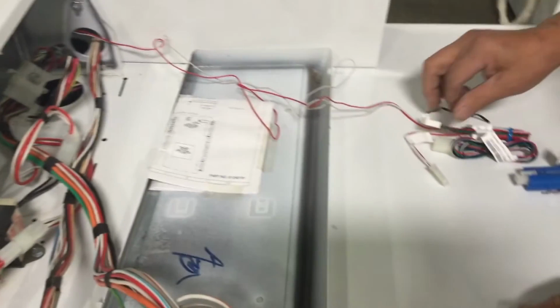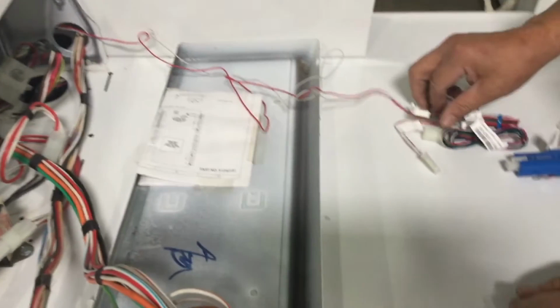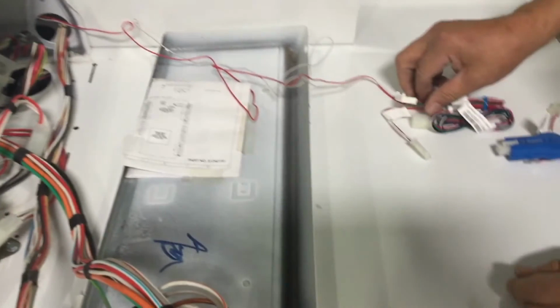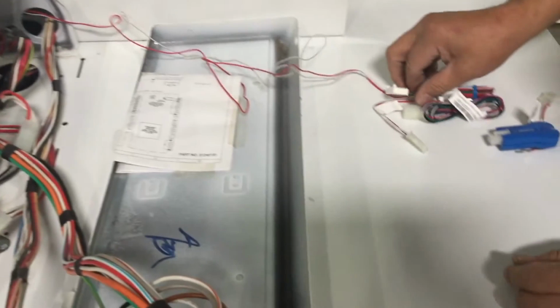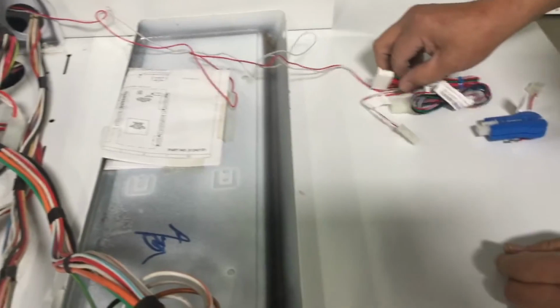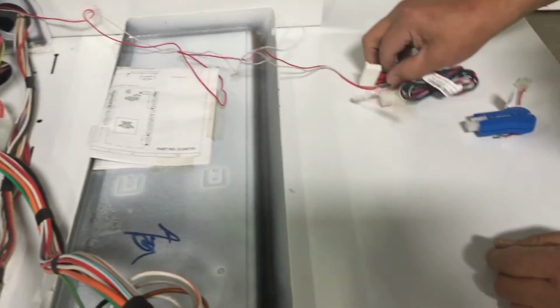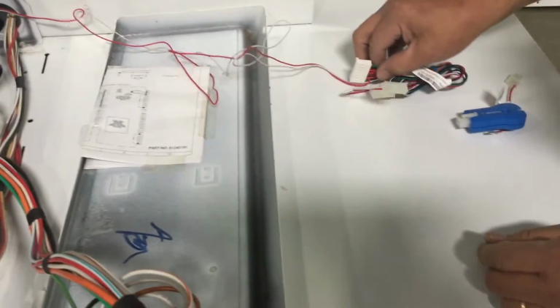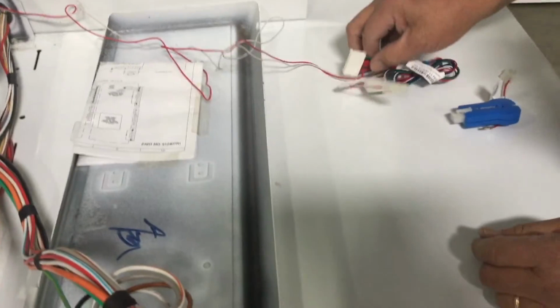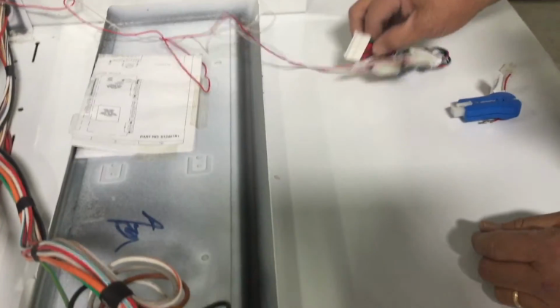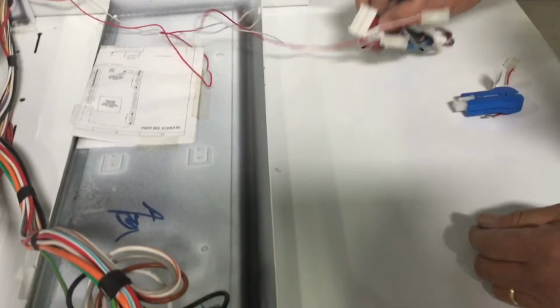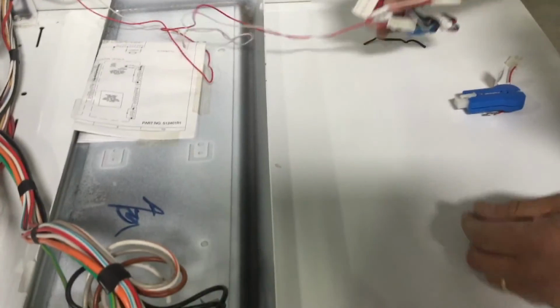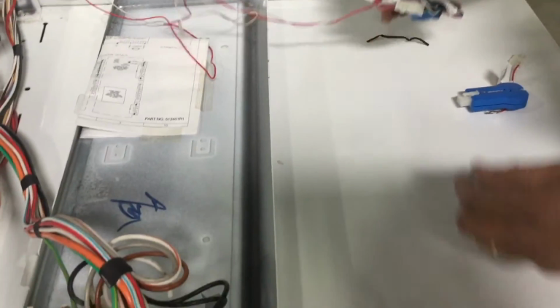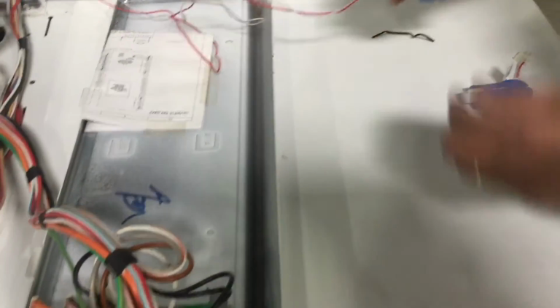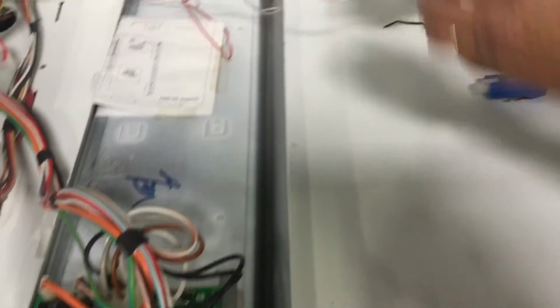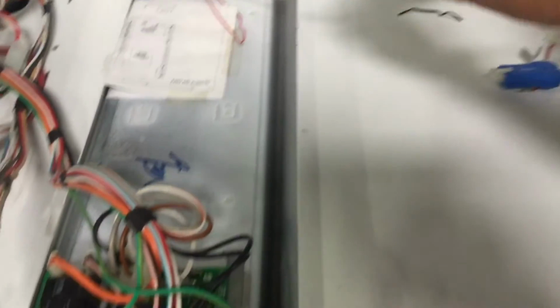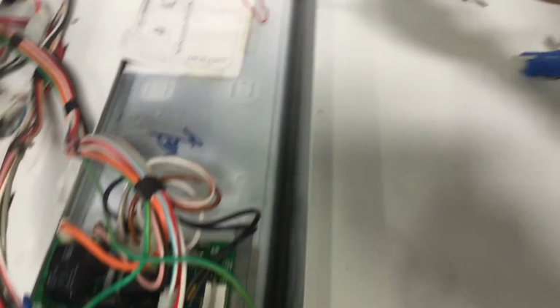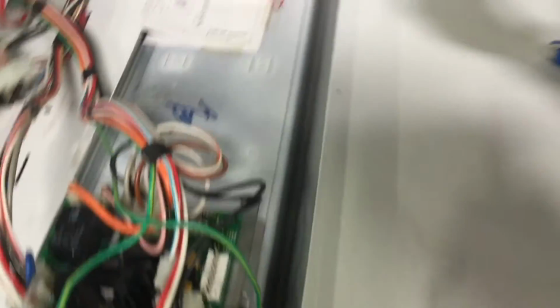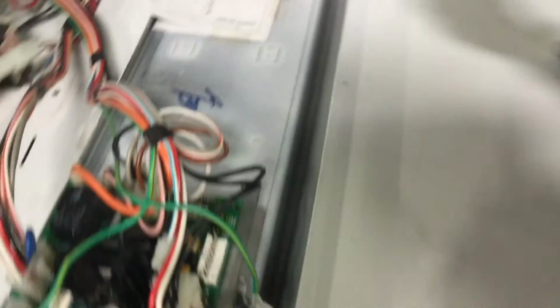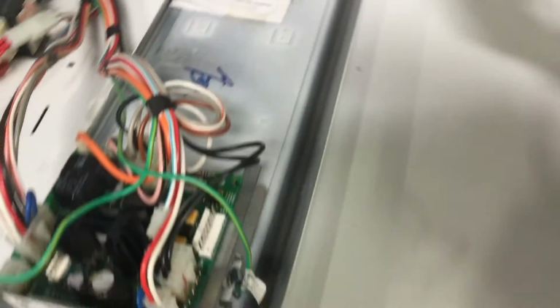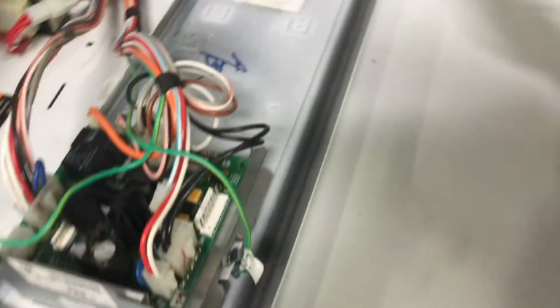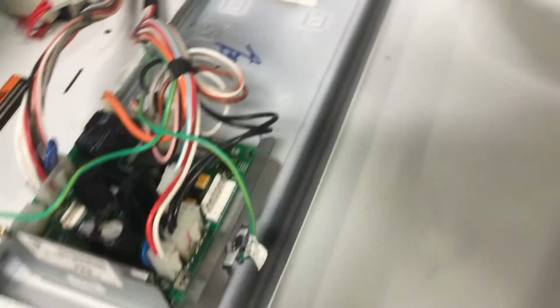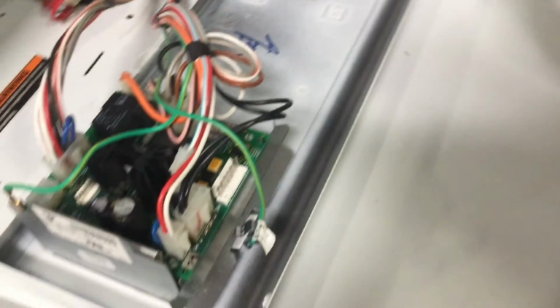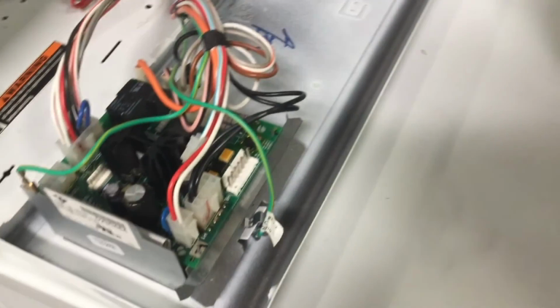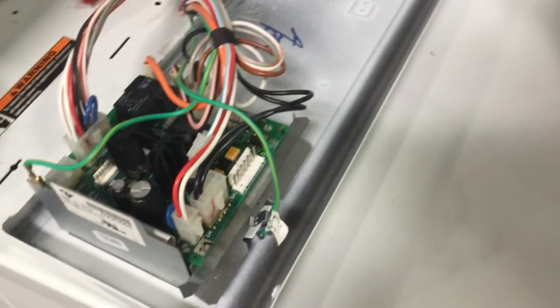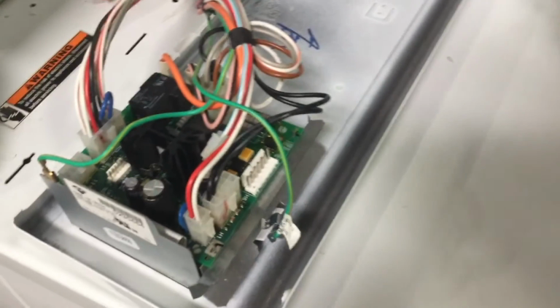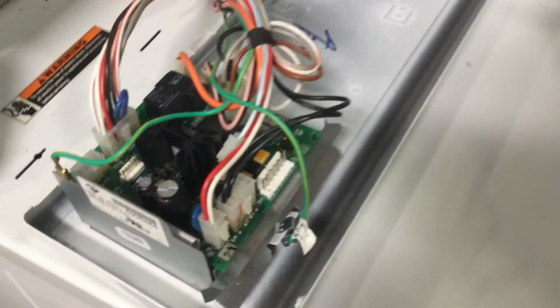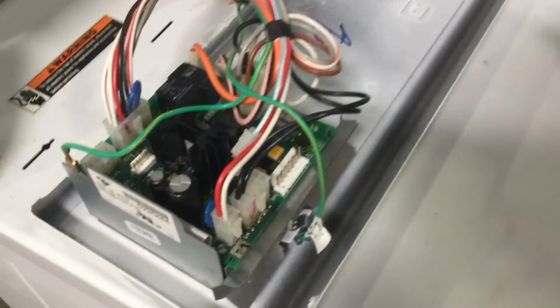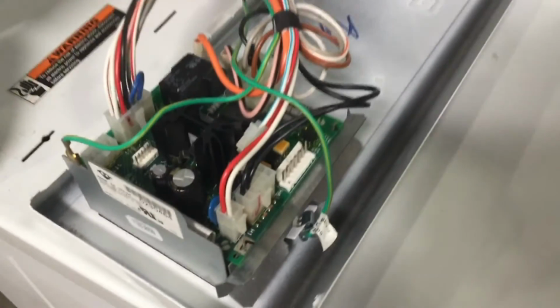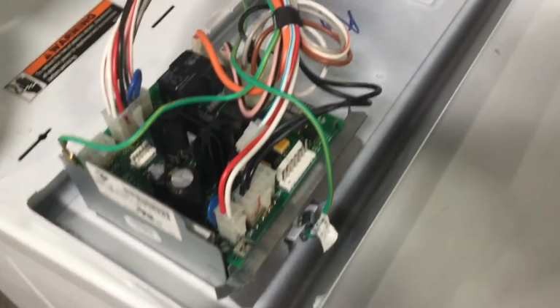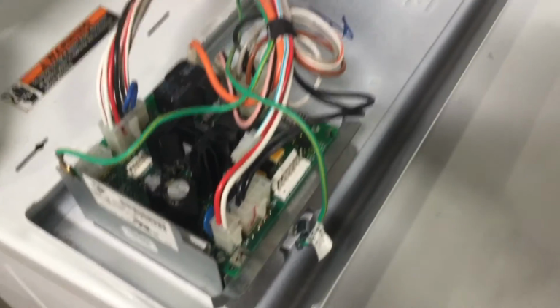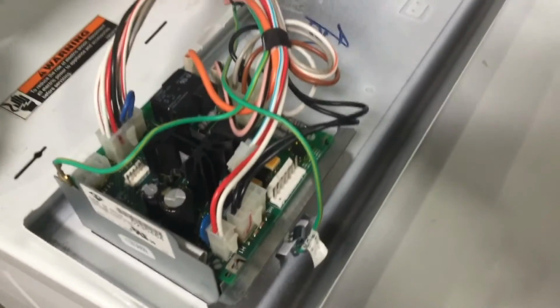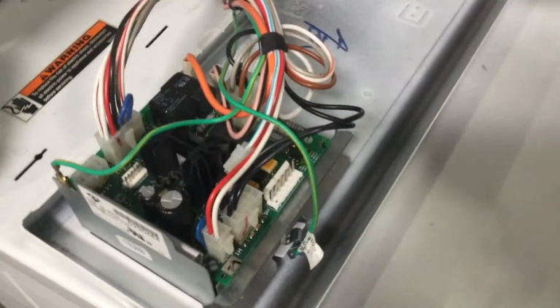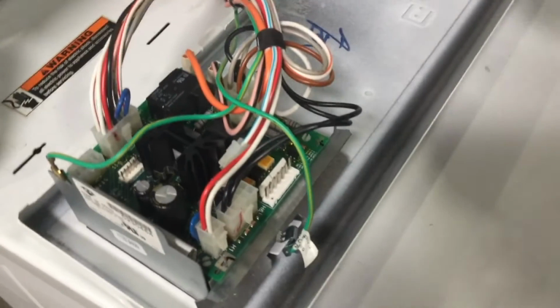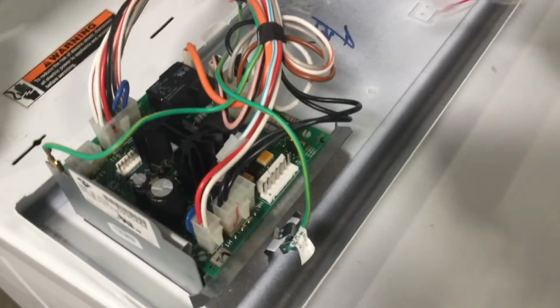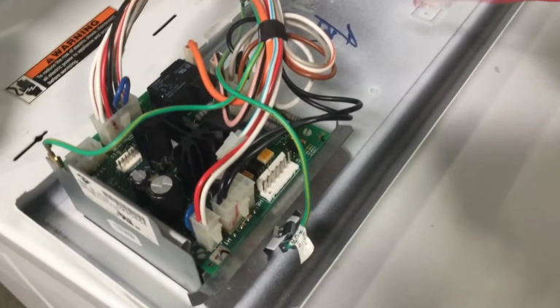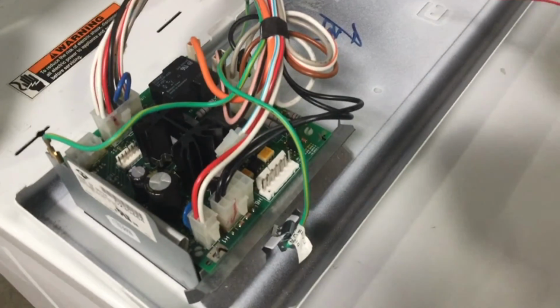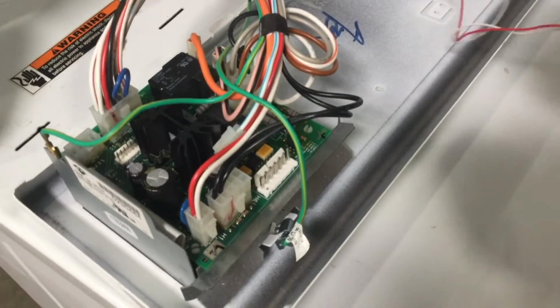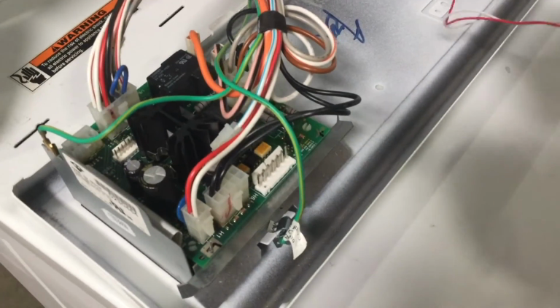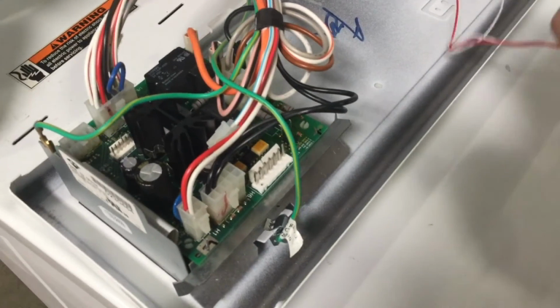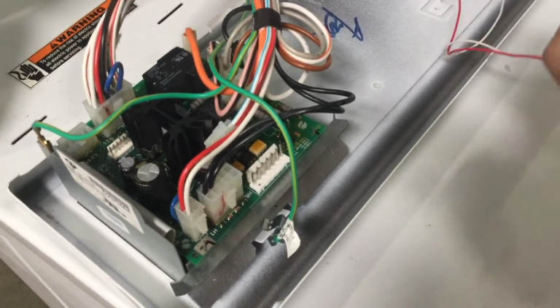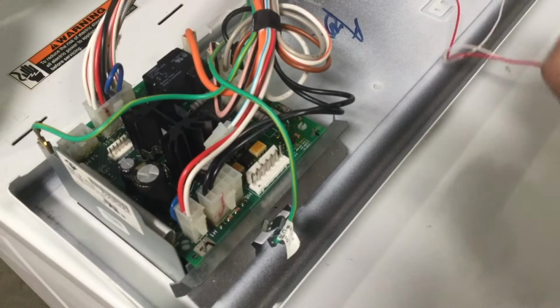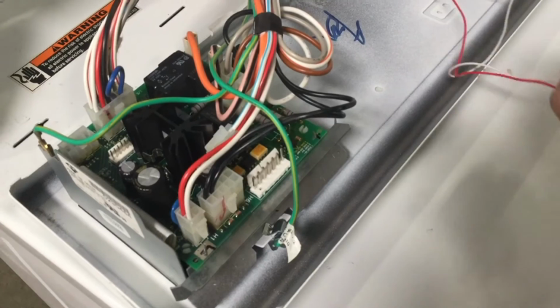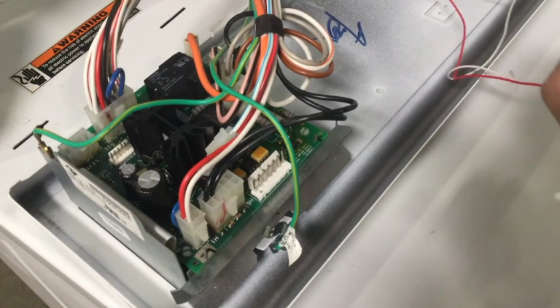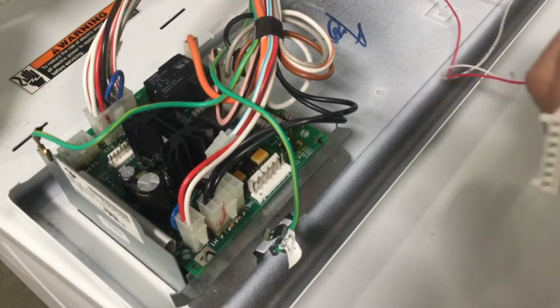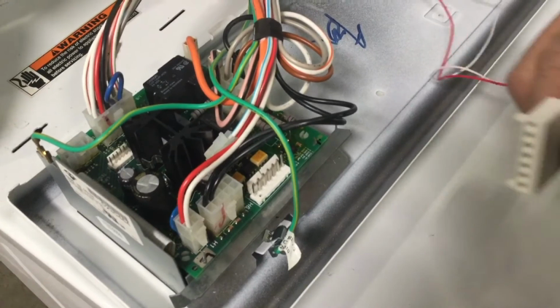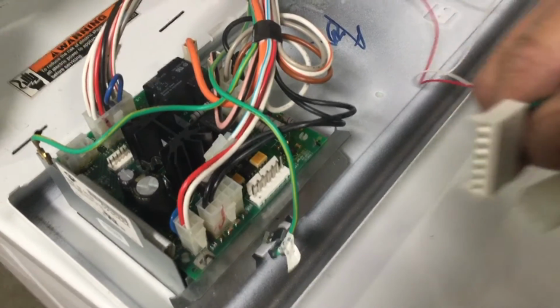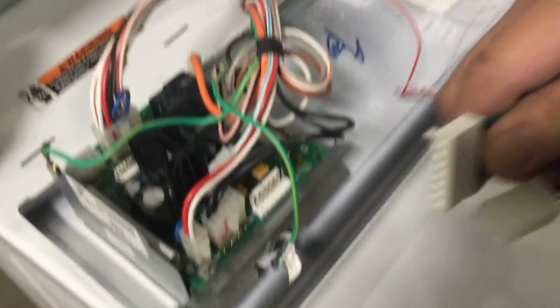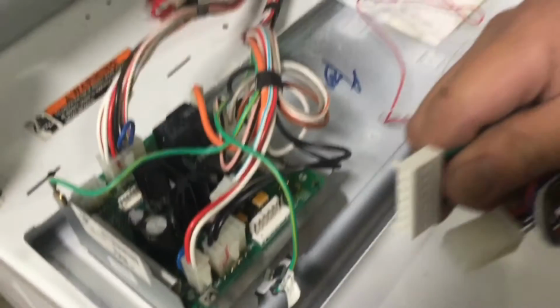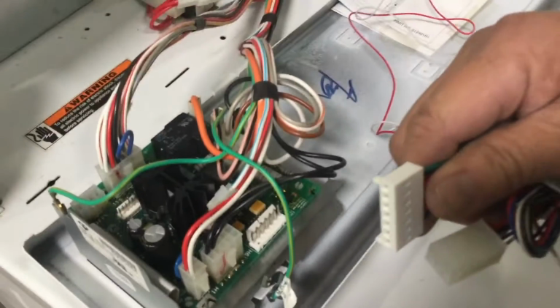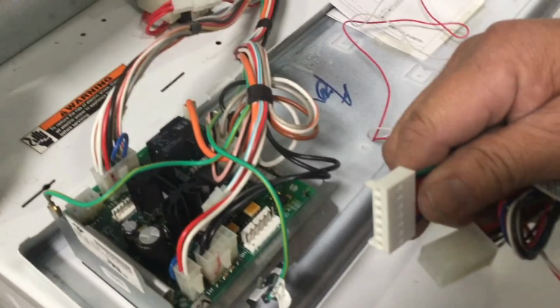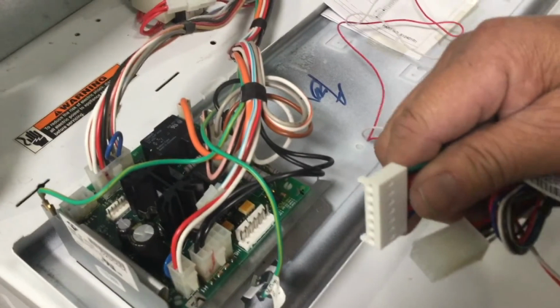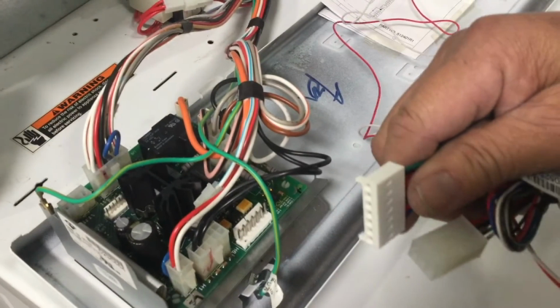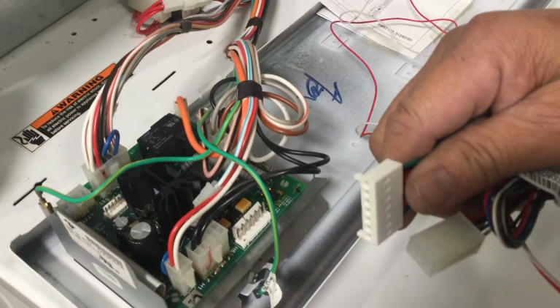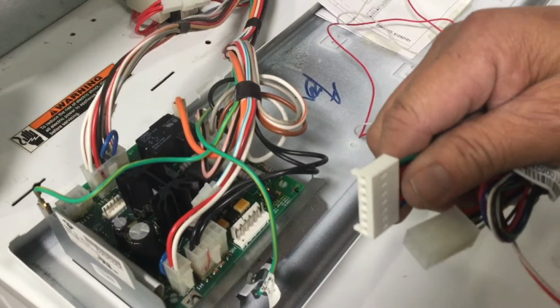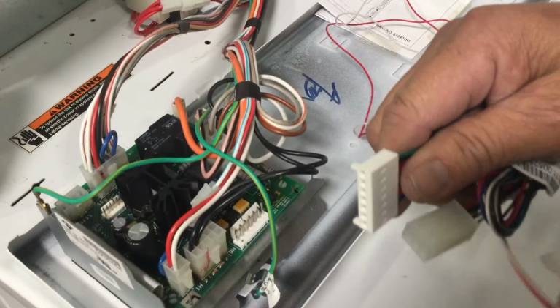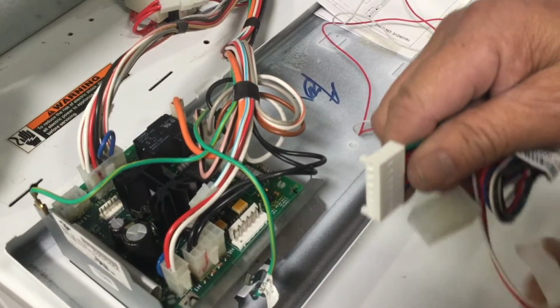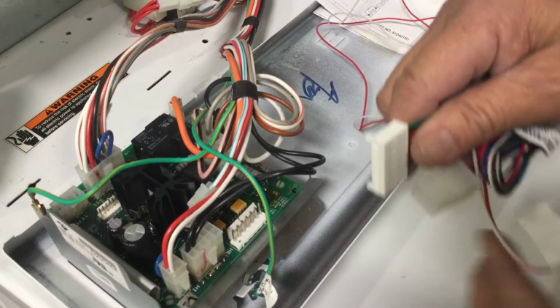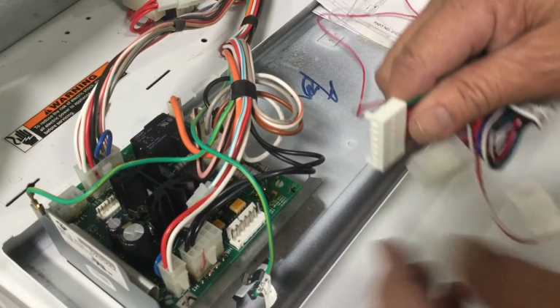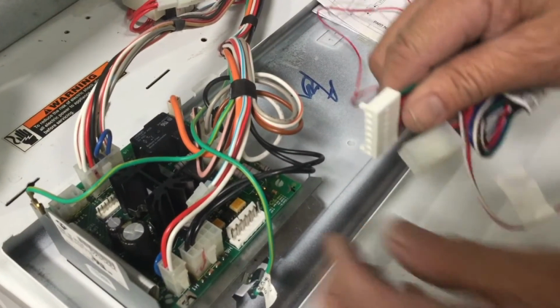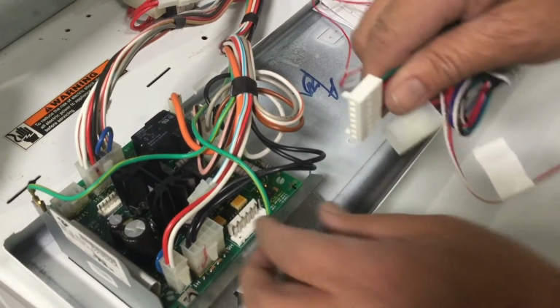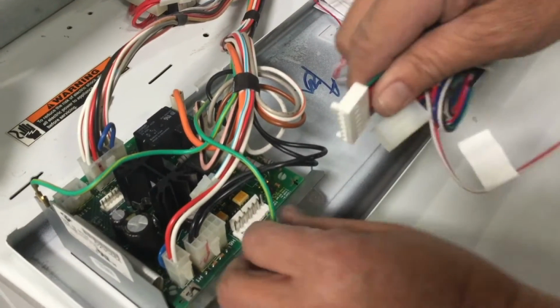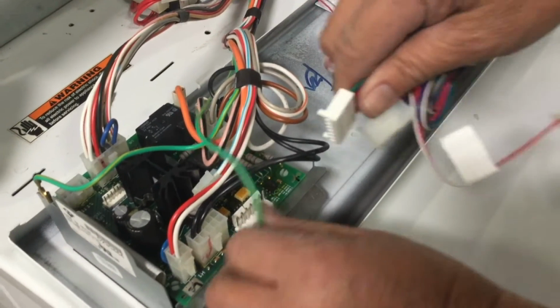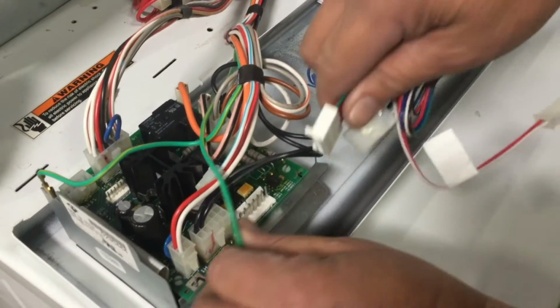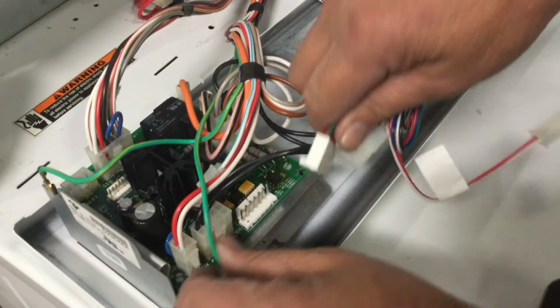Next, locate the seven pin molex connector from the PayRange laundry kit and plug it into the machine's control board.